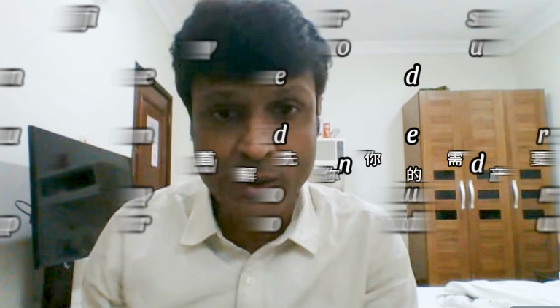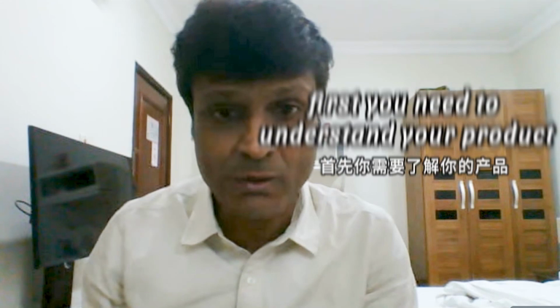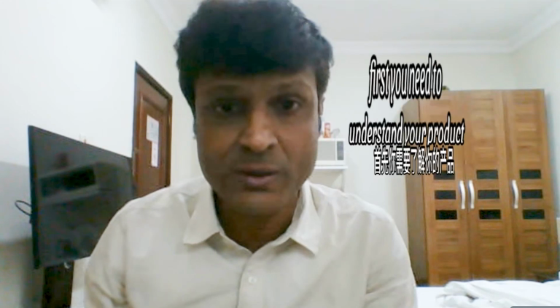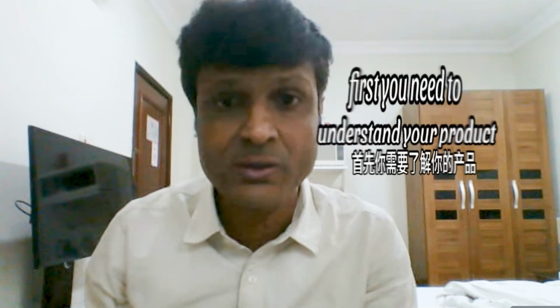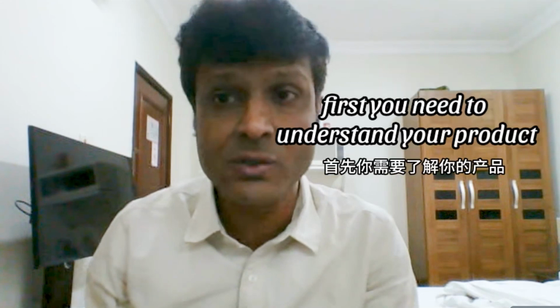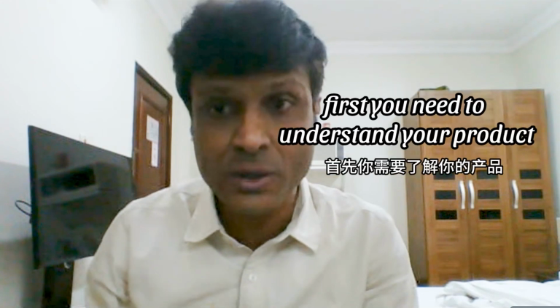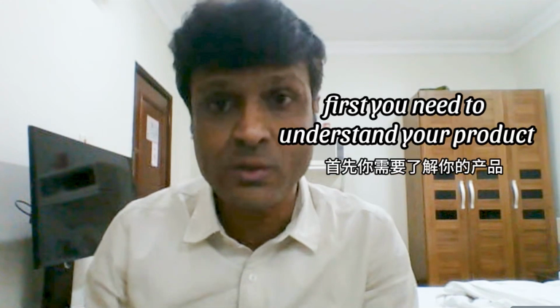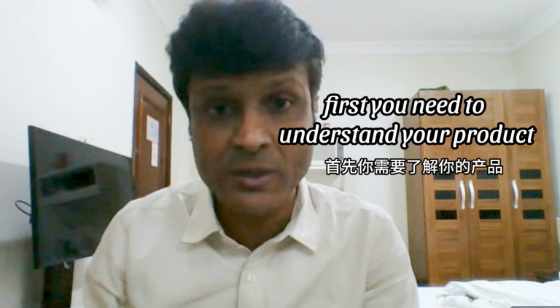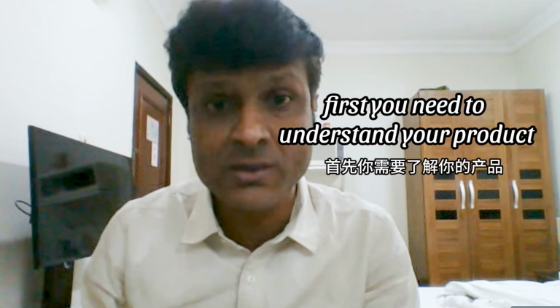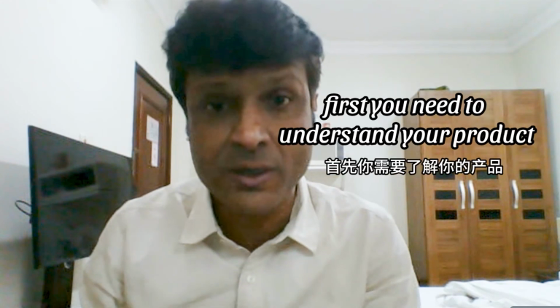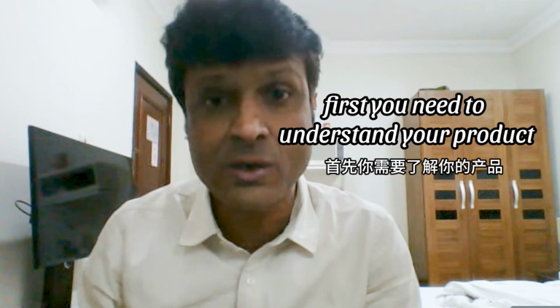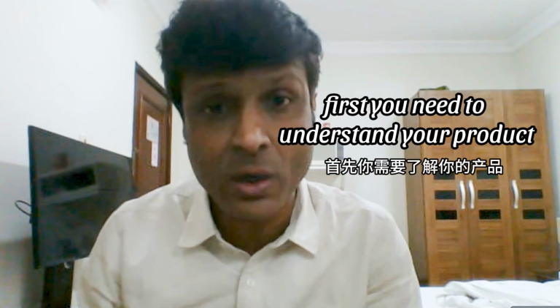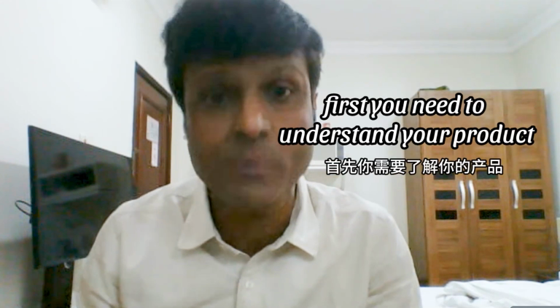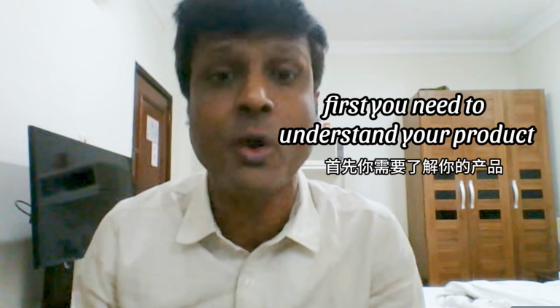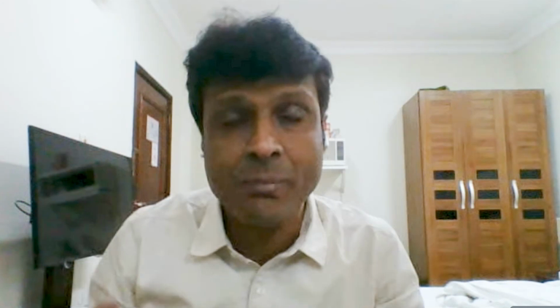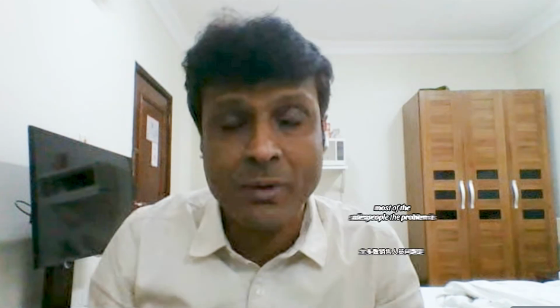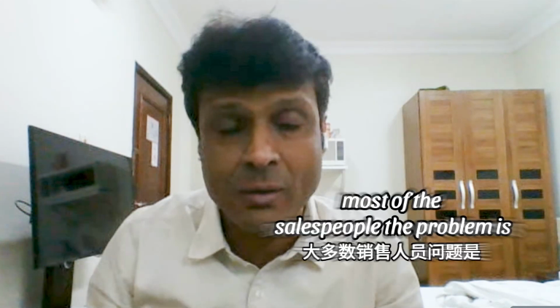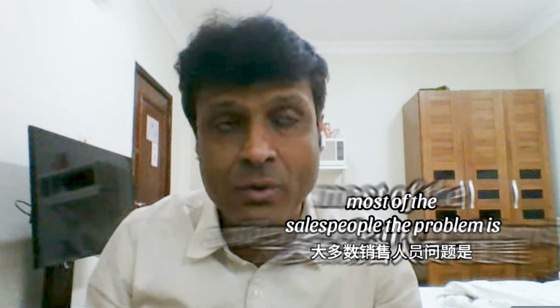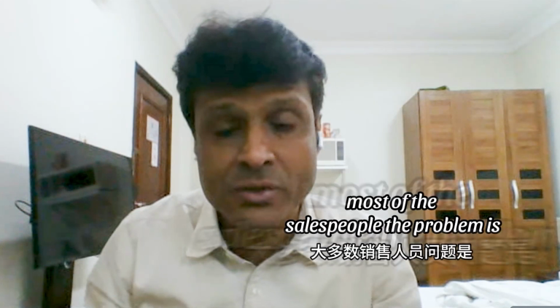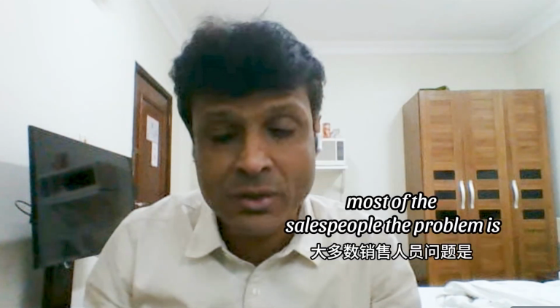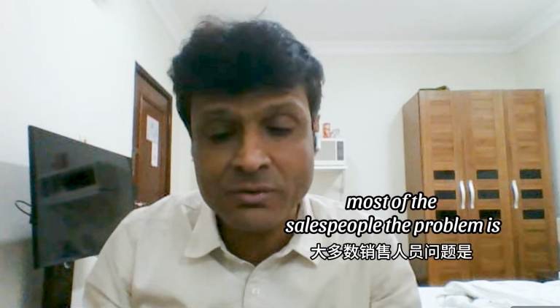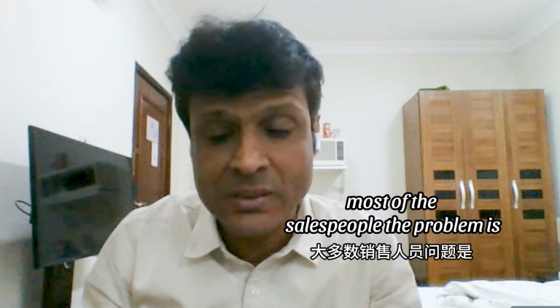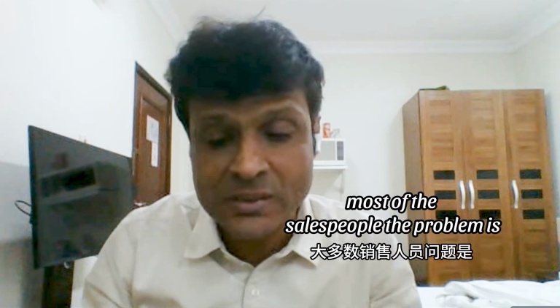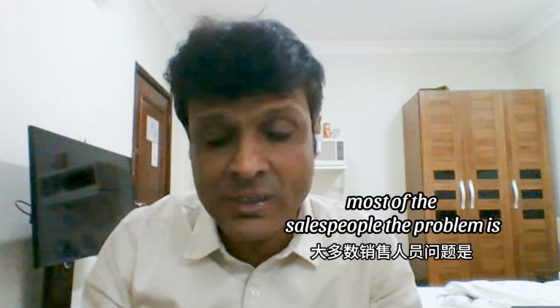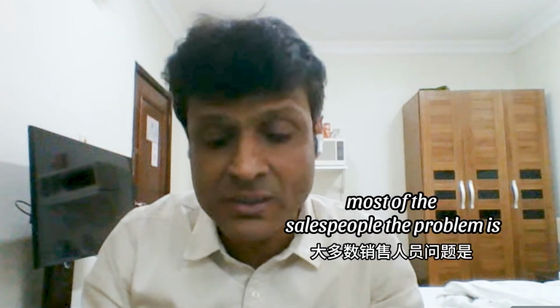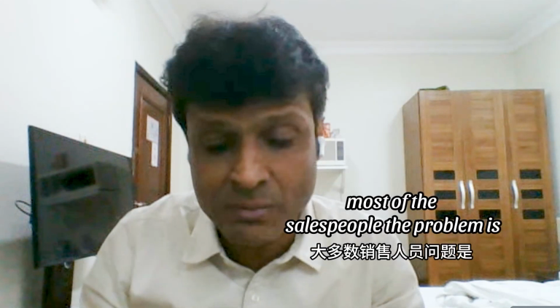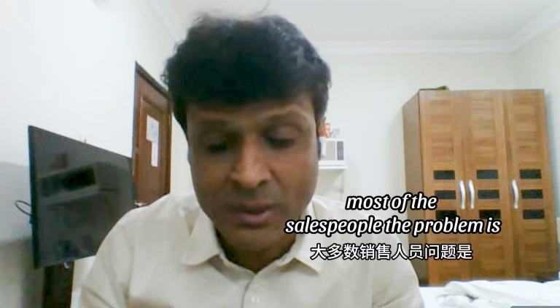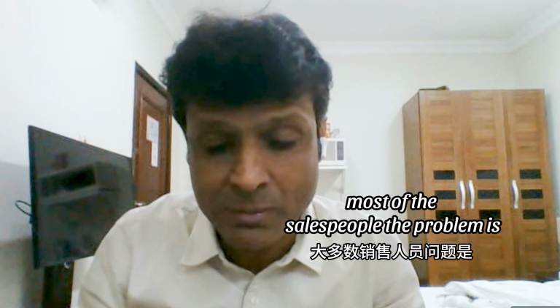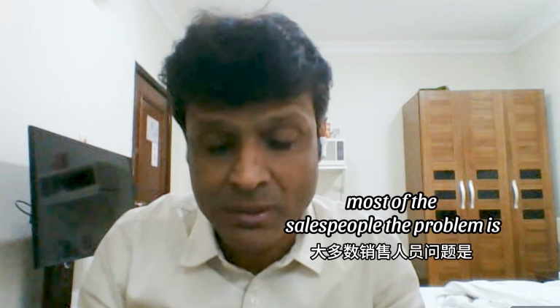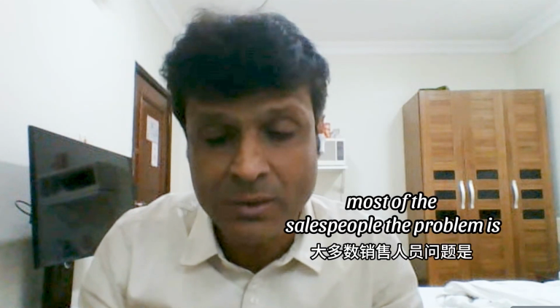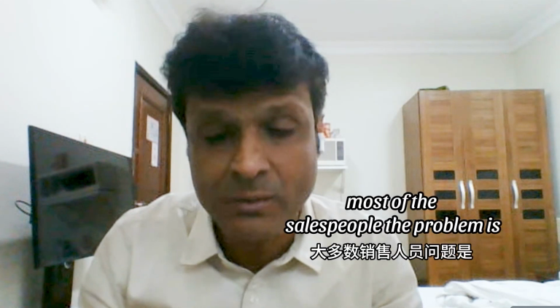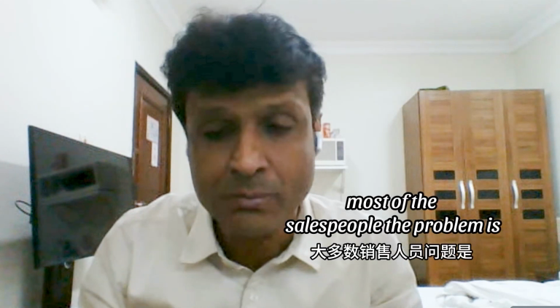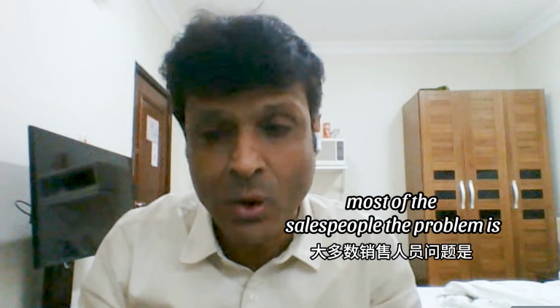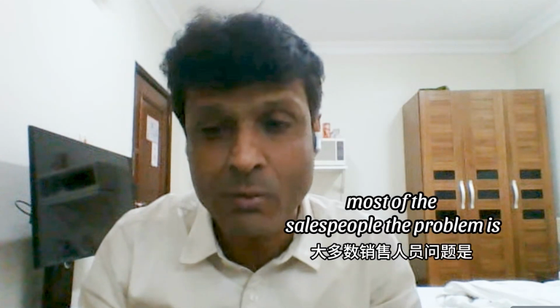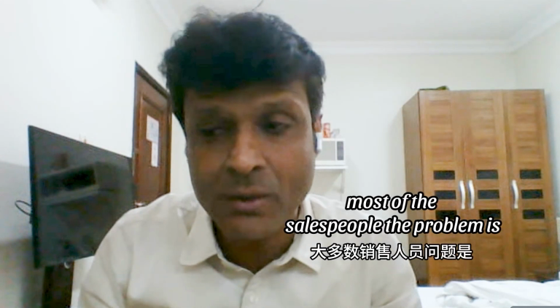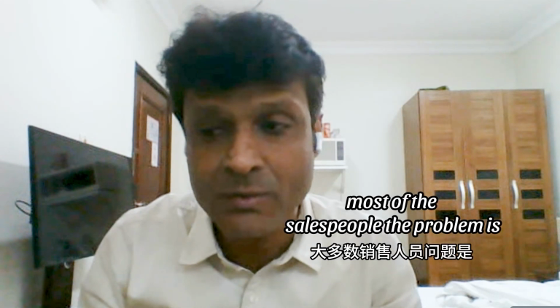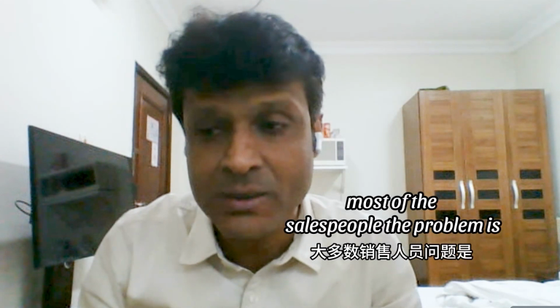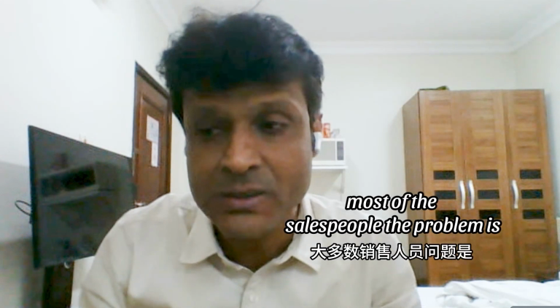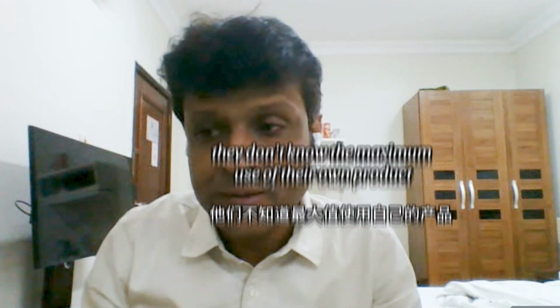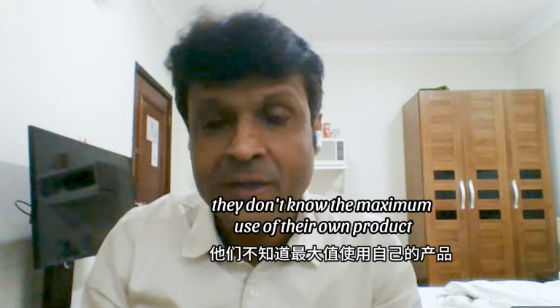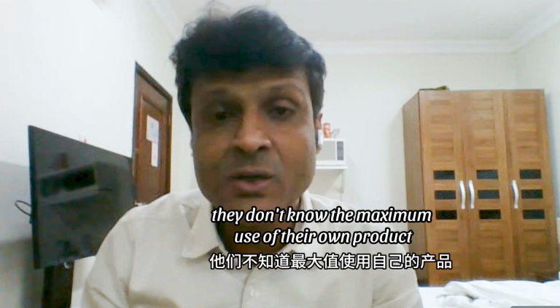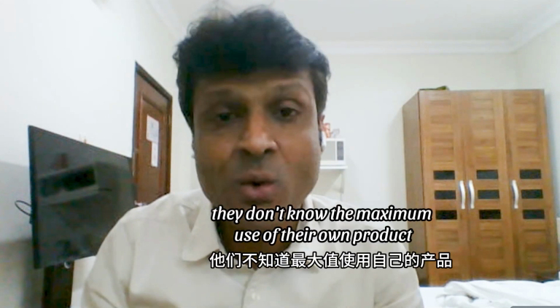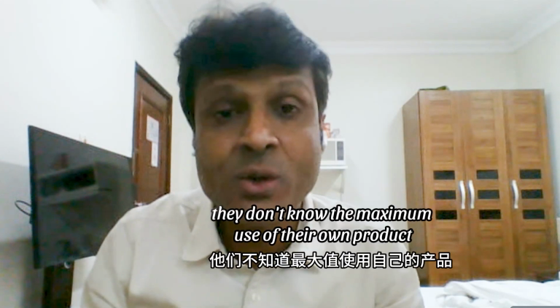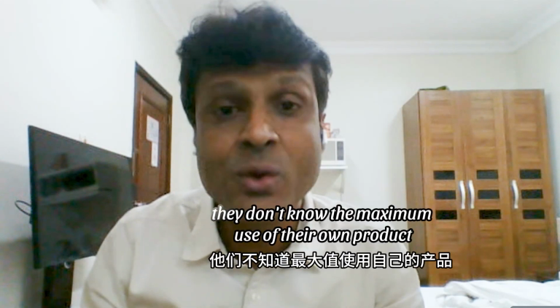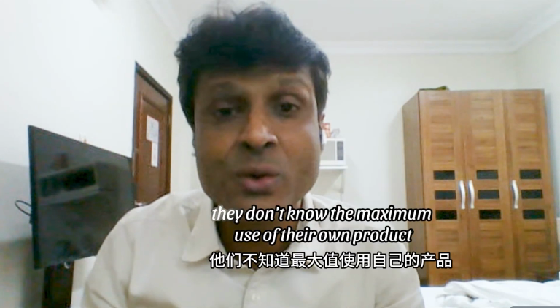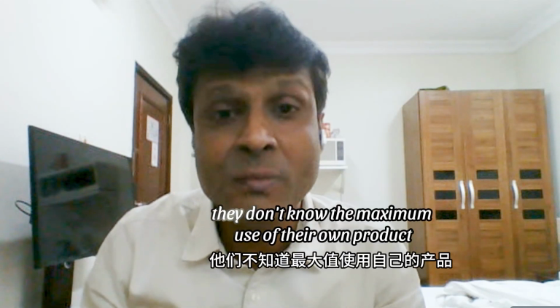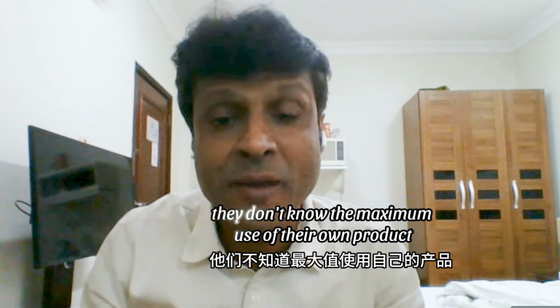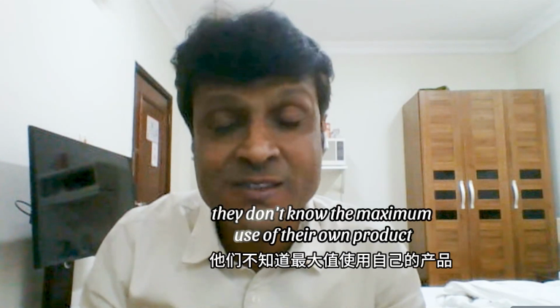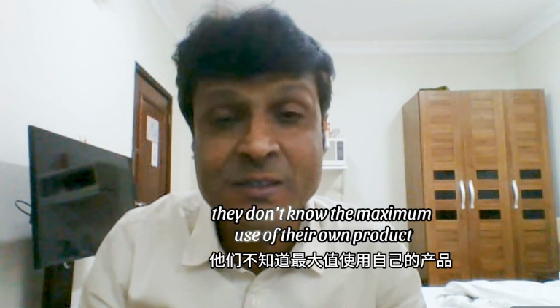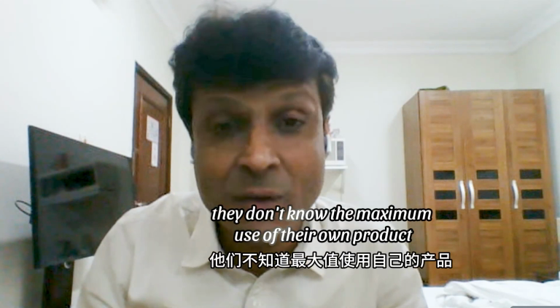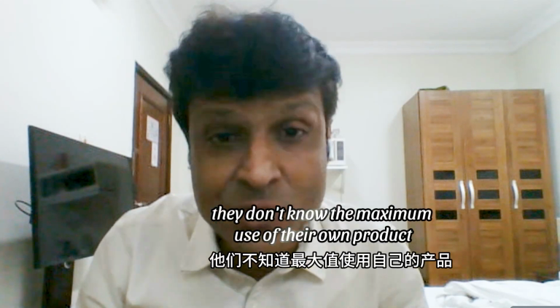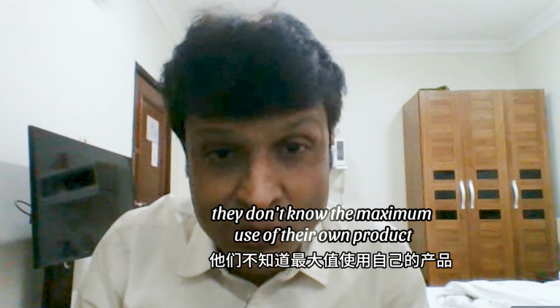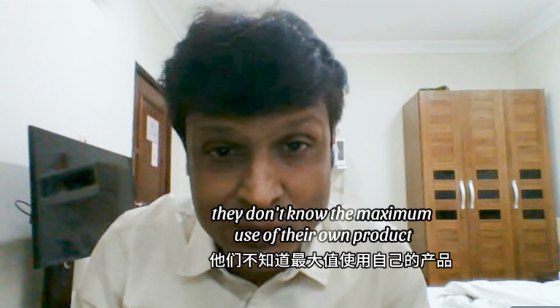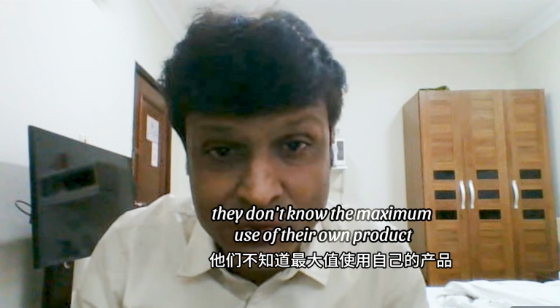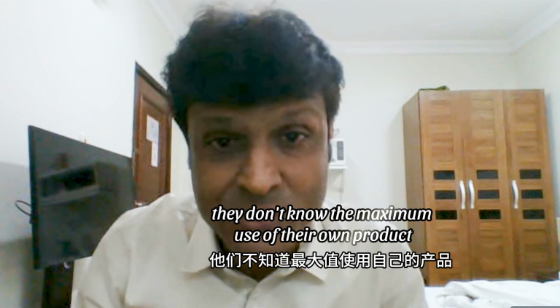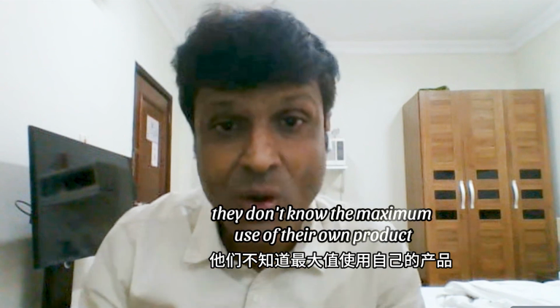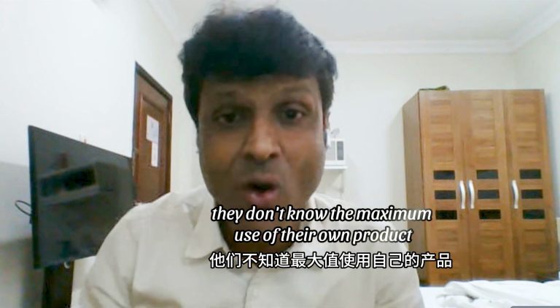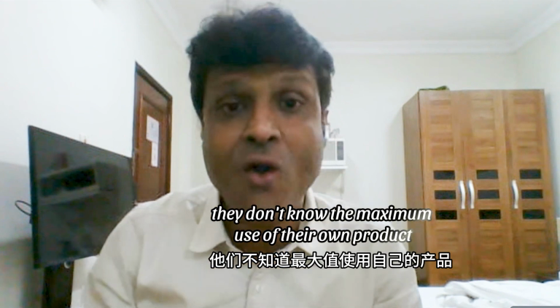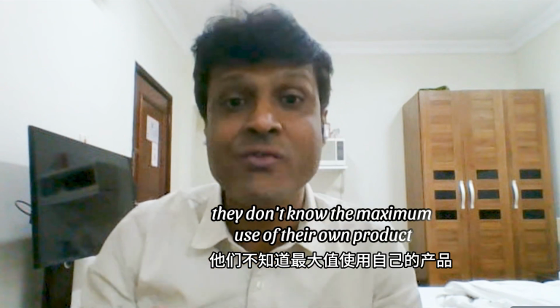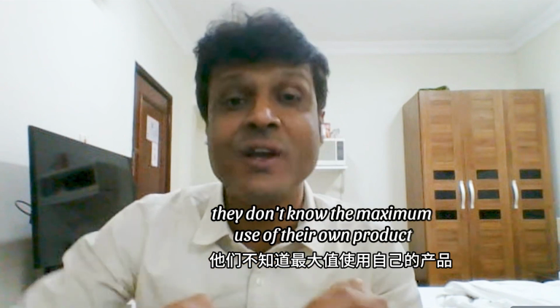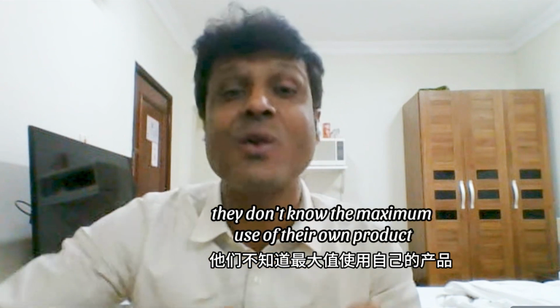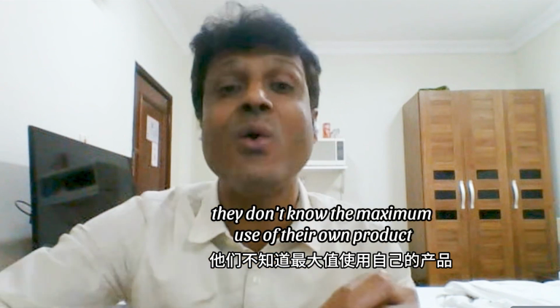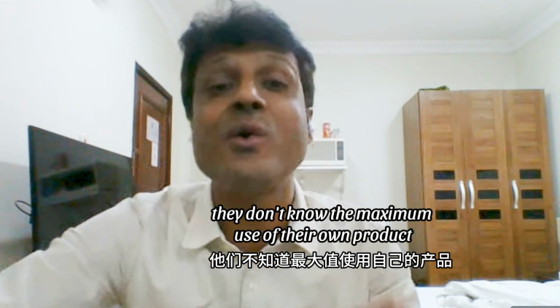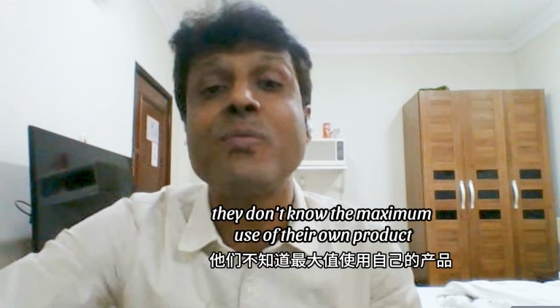First, you need to understand your product. Most of the salespeople, the problem is they don't know the maximum use of their own product.